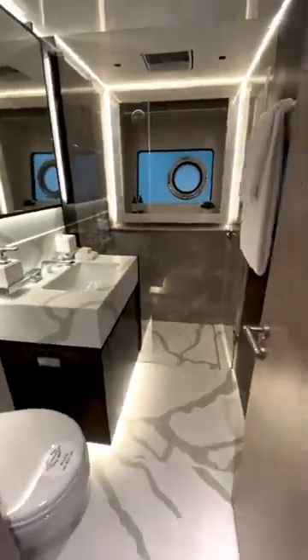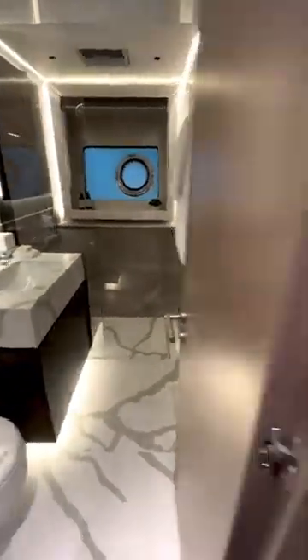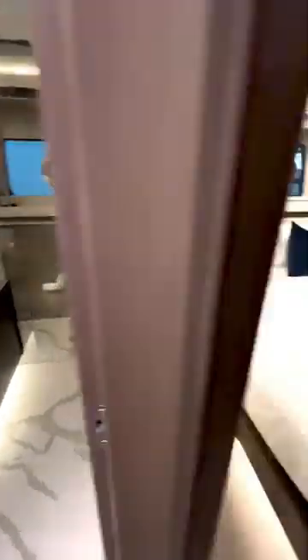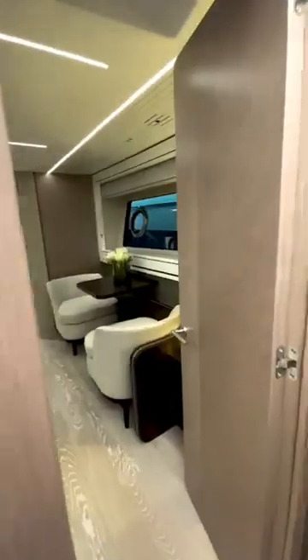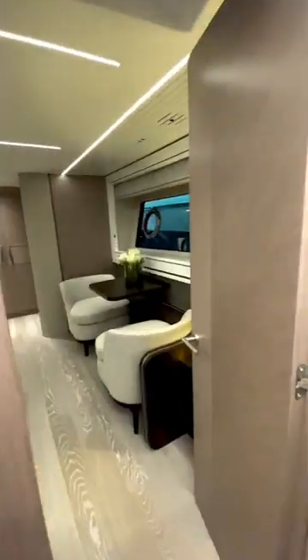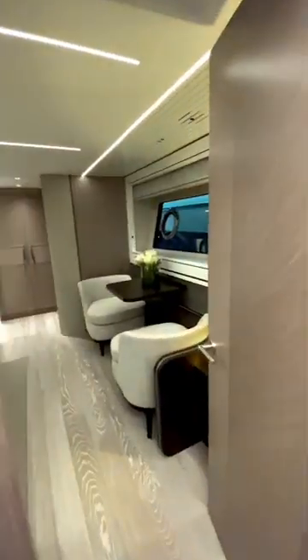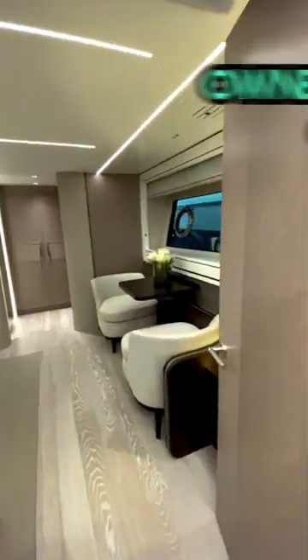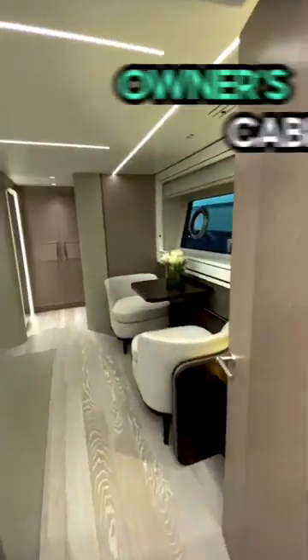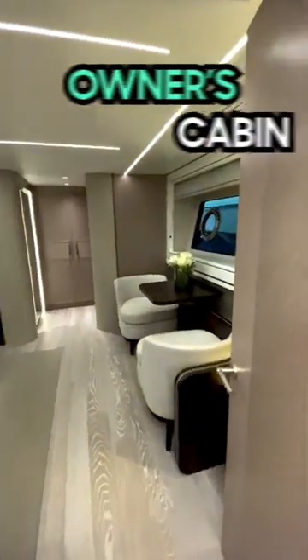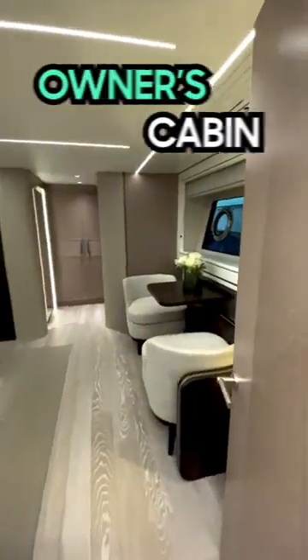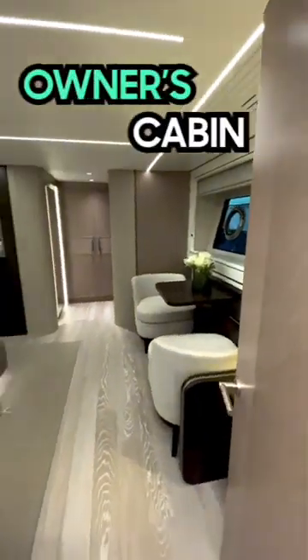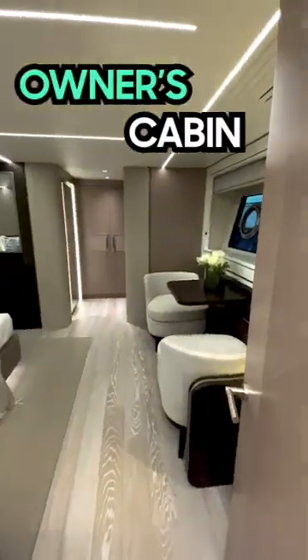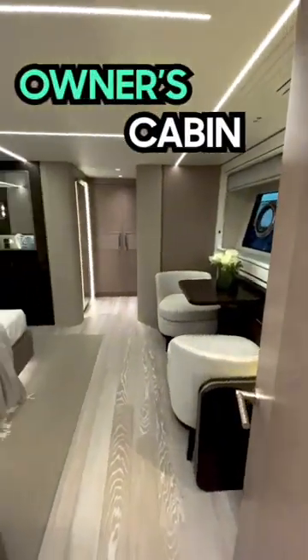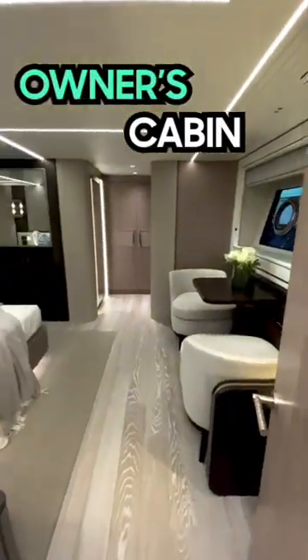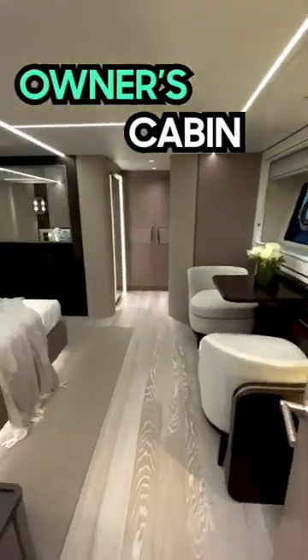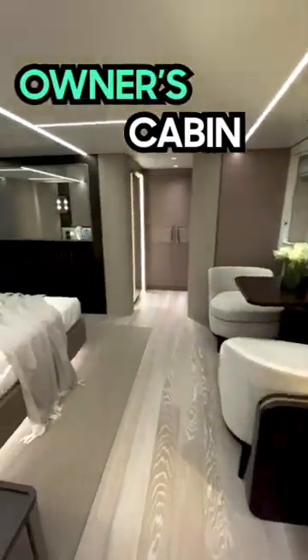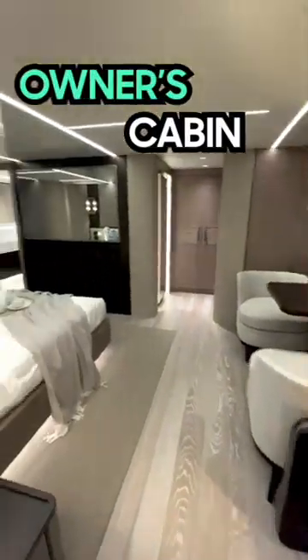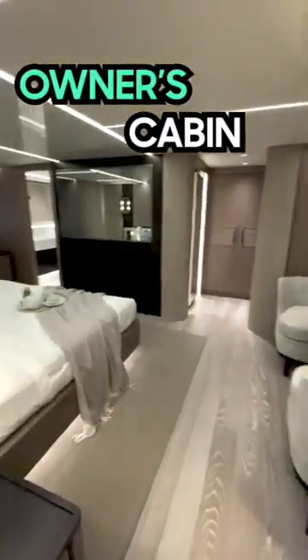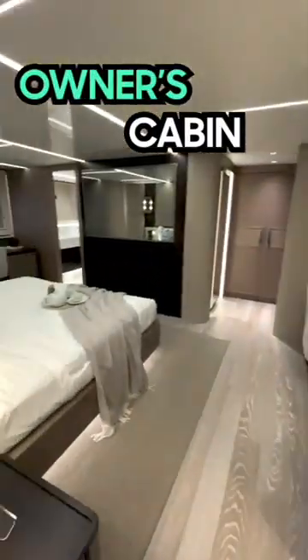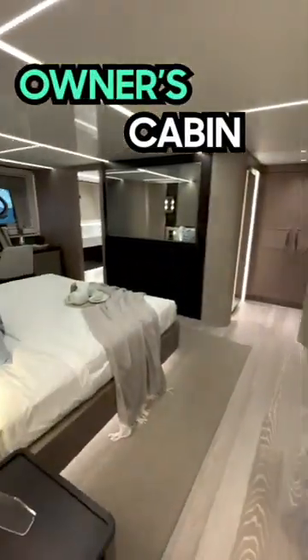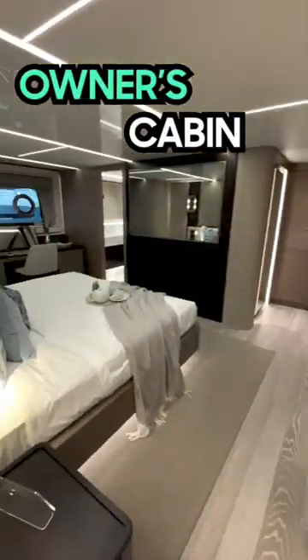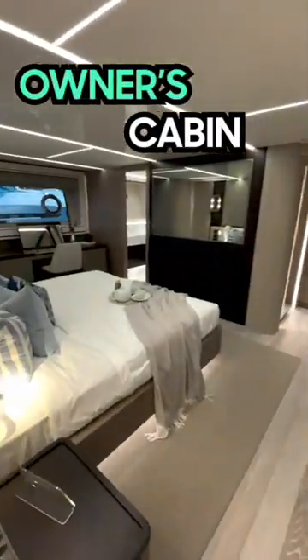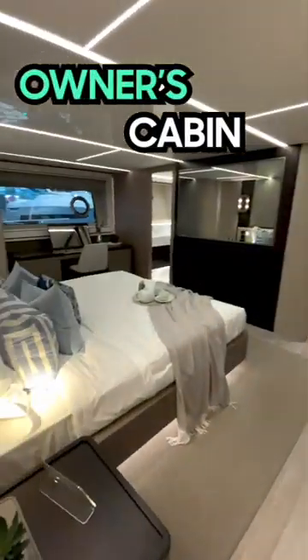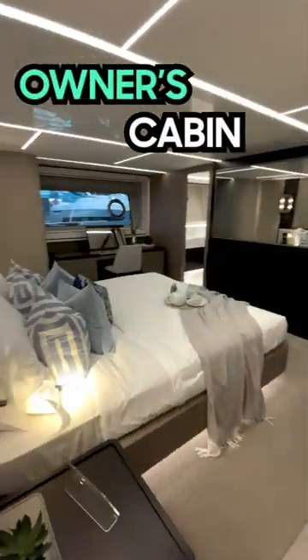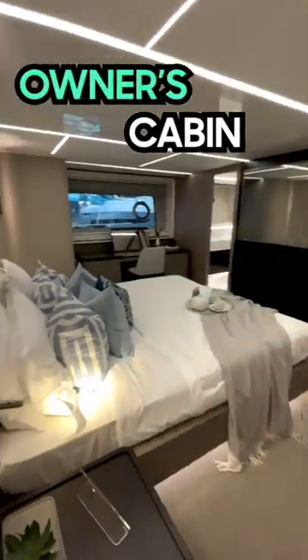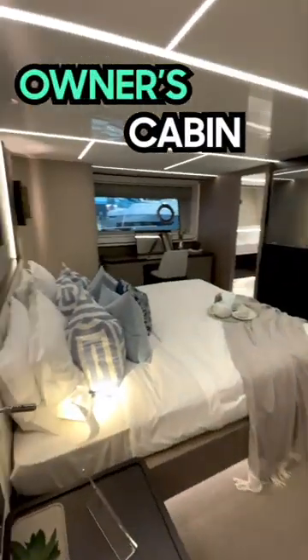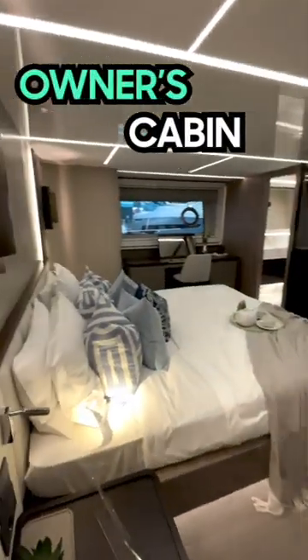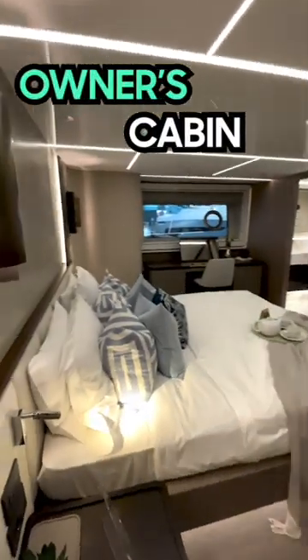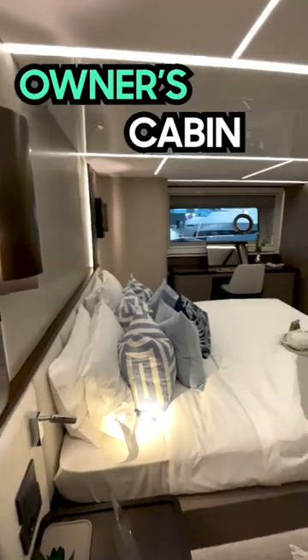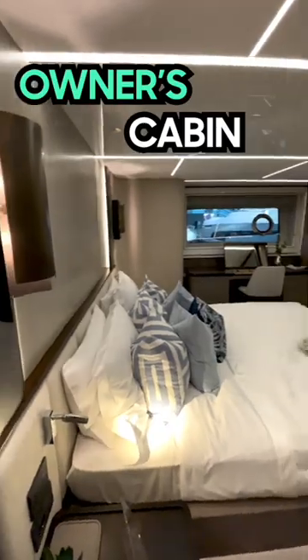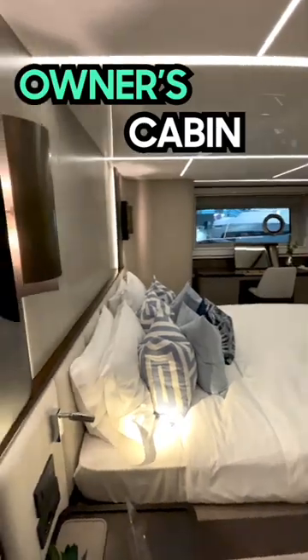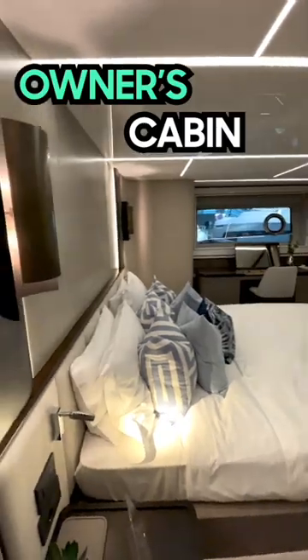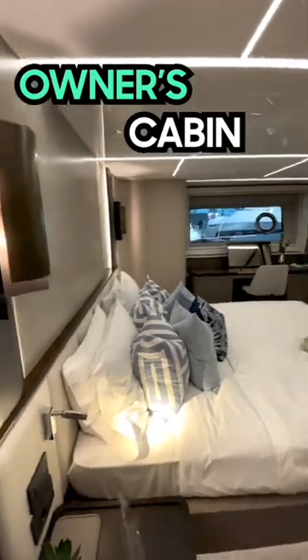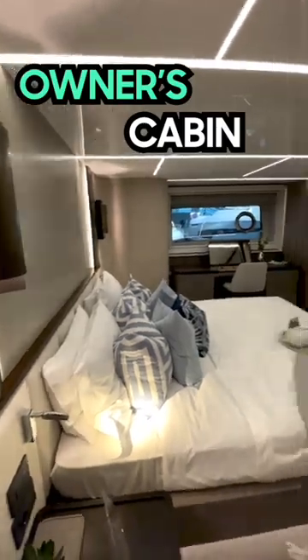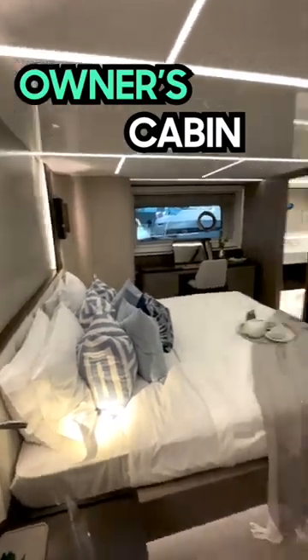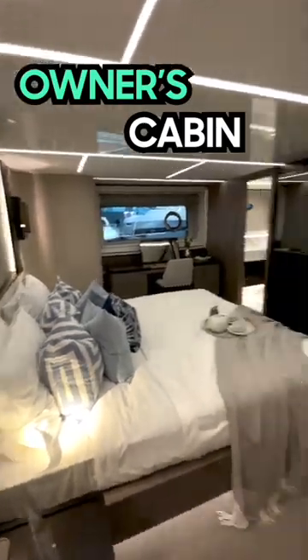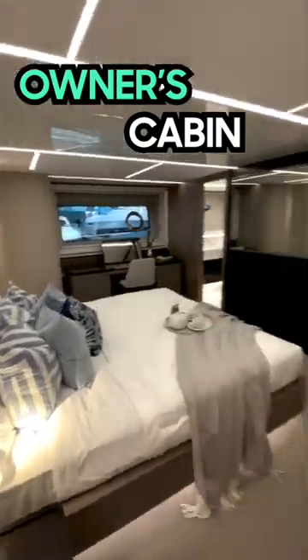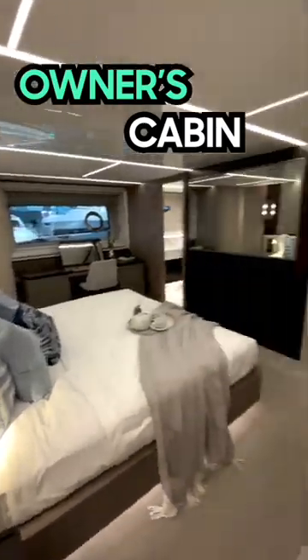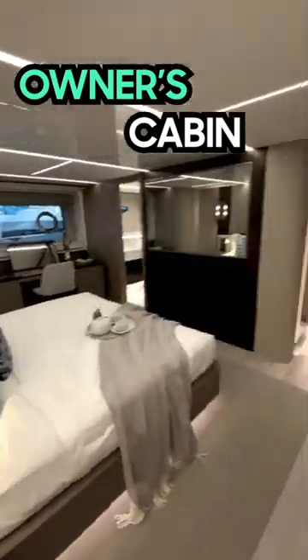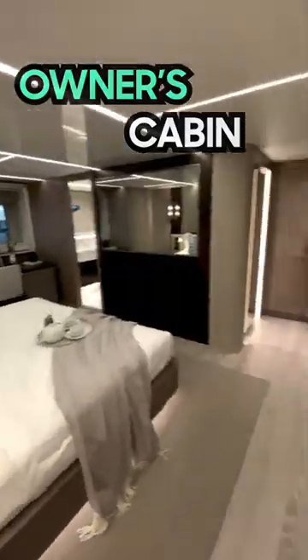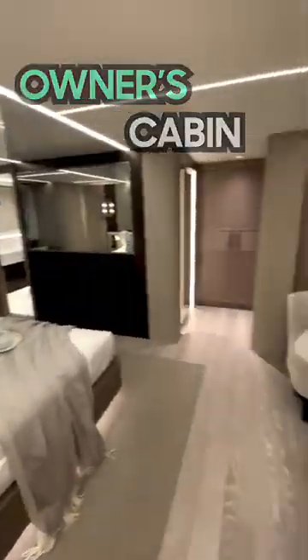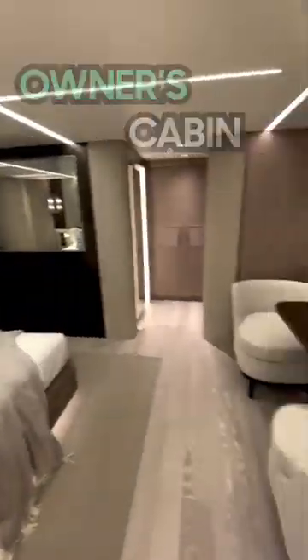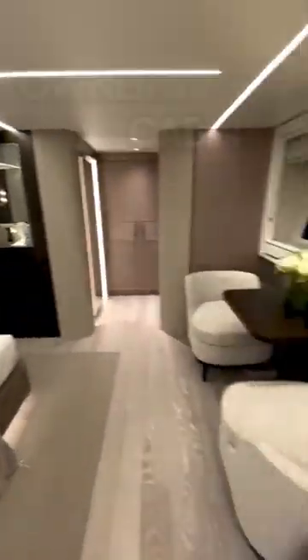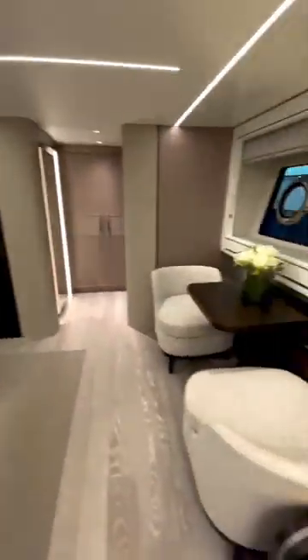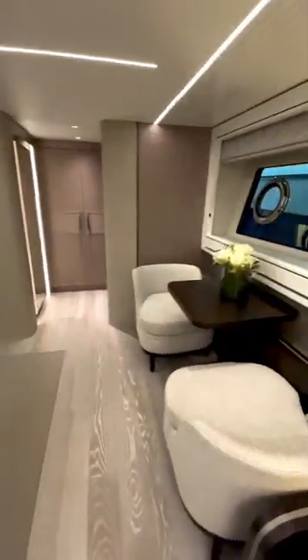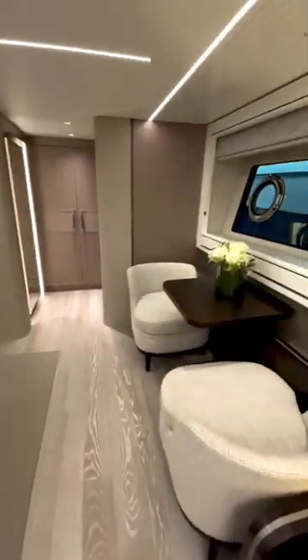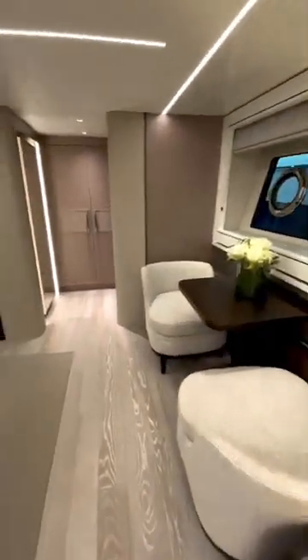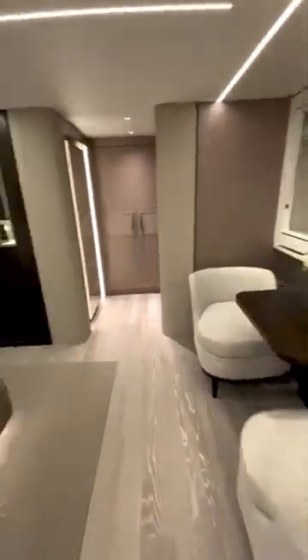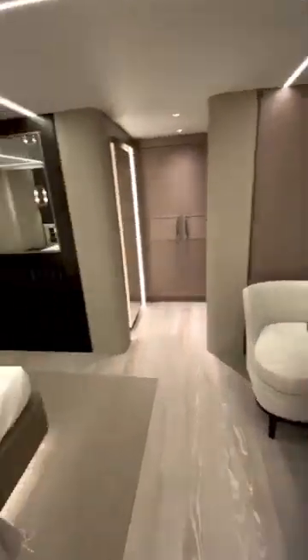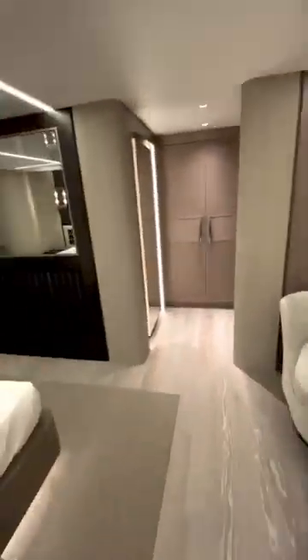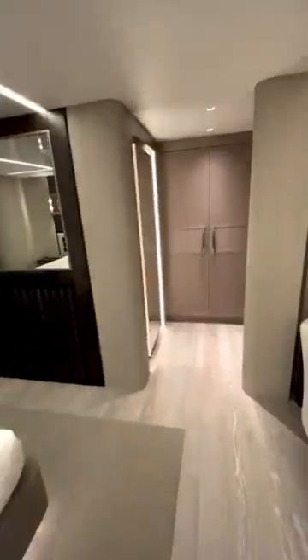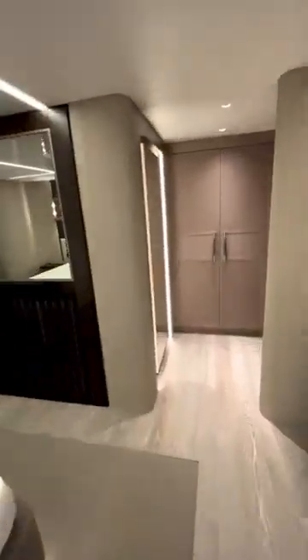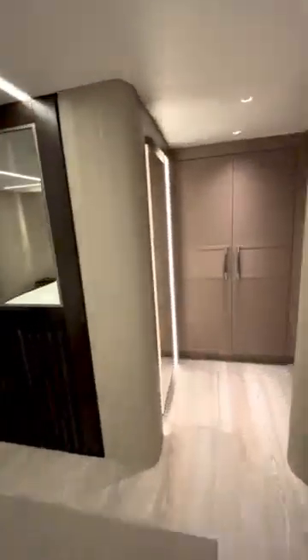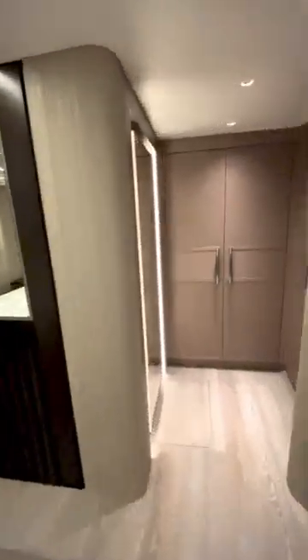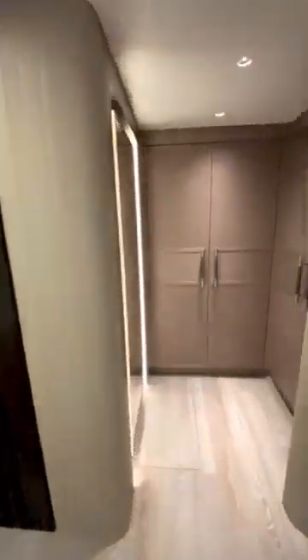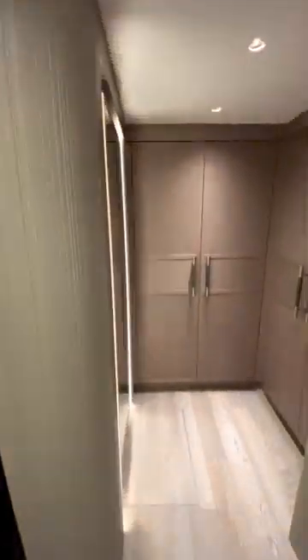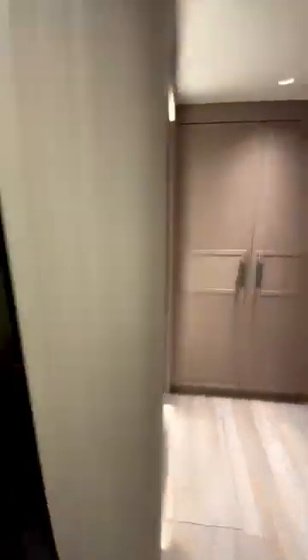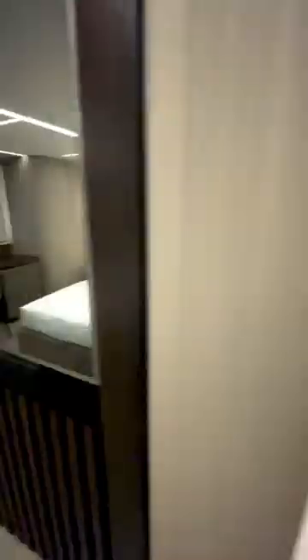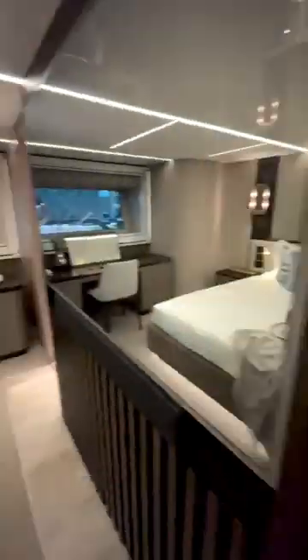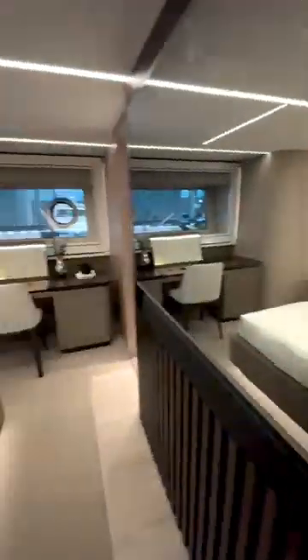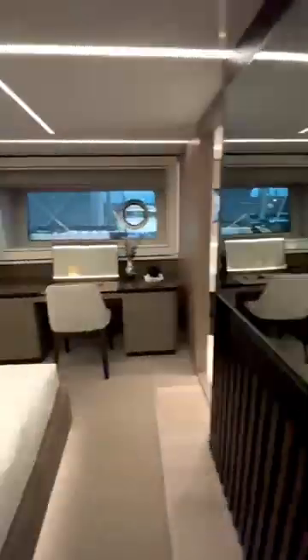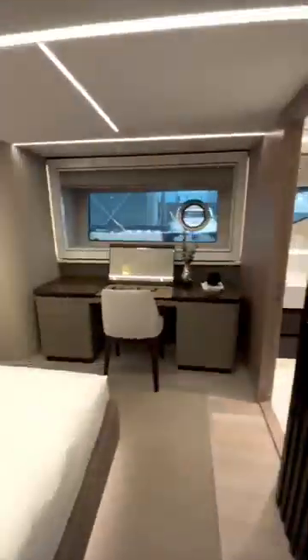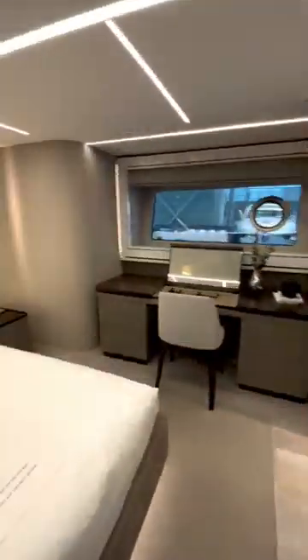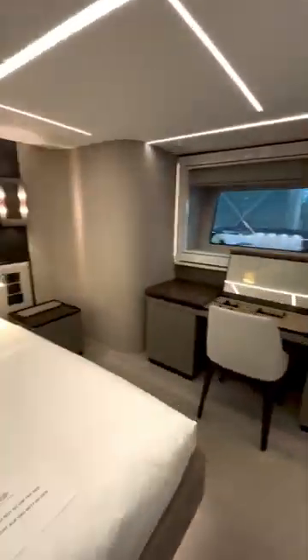Can you believe the size of this owner's cabin? You could play badminton in here. Did you see the walk-in wardrobe?